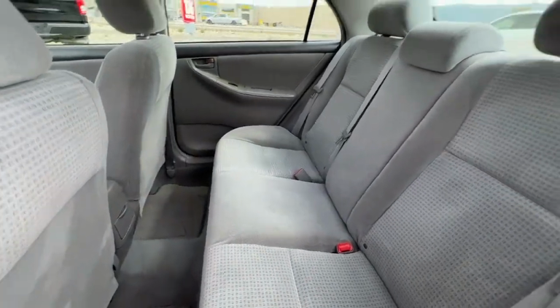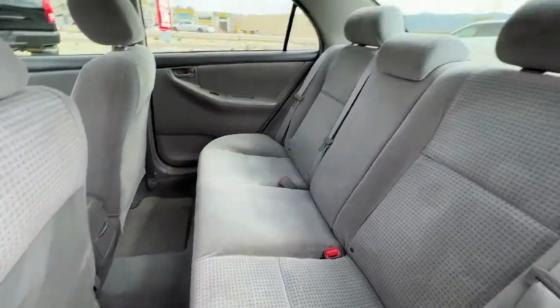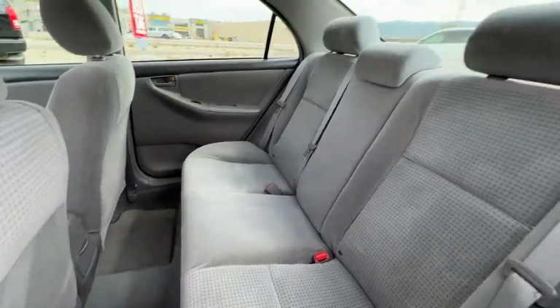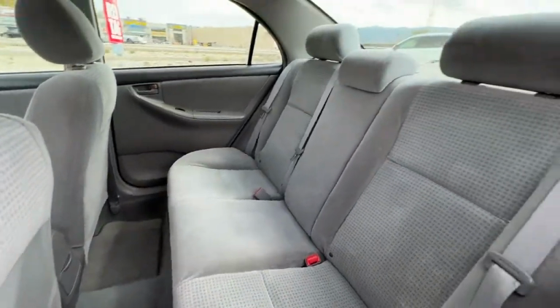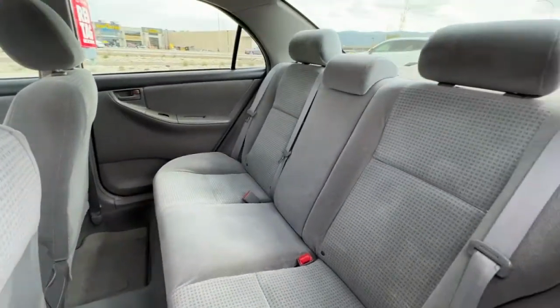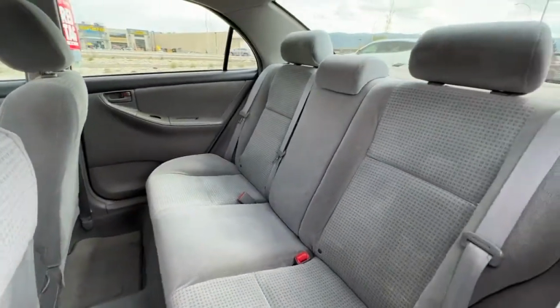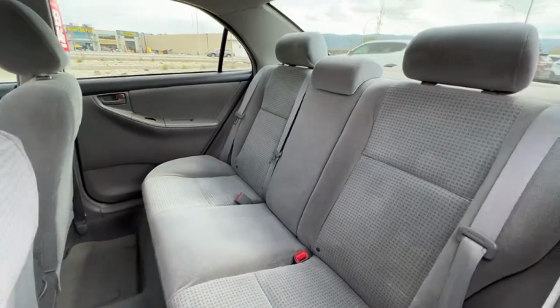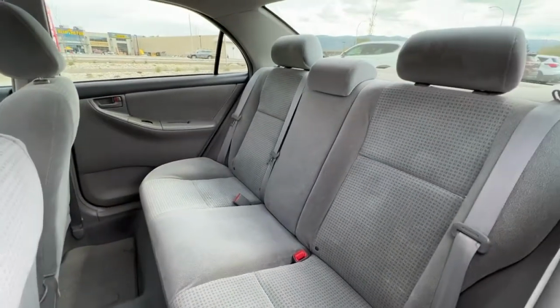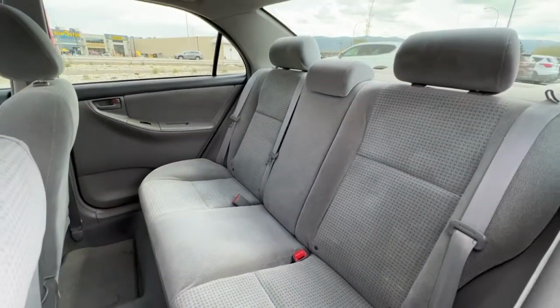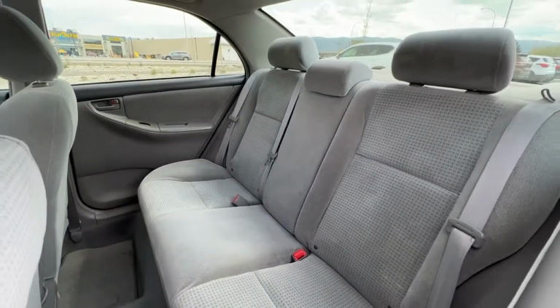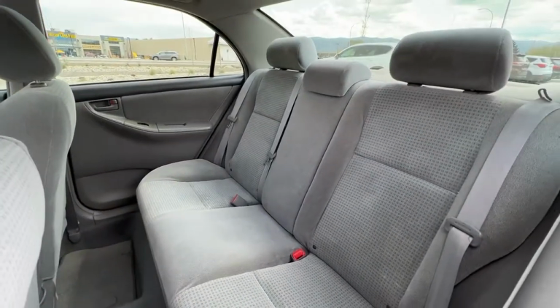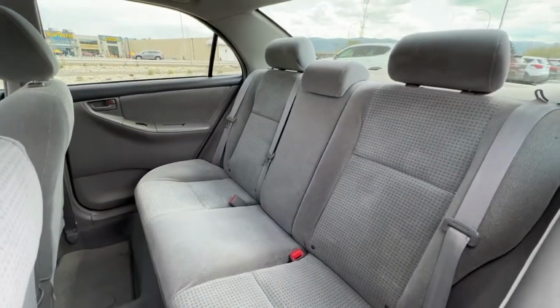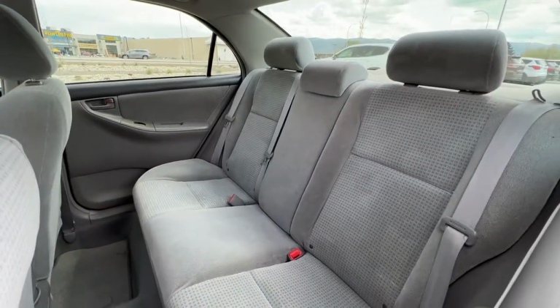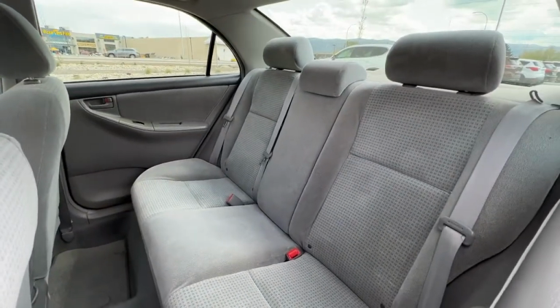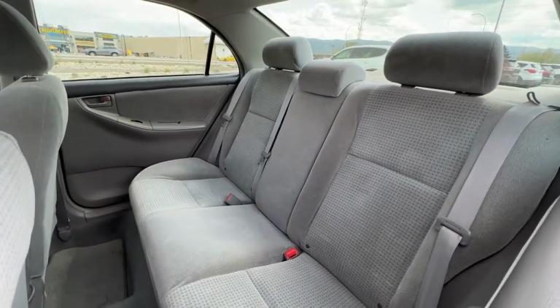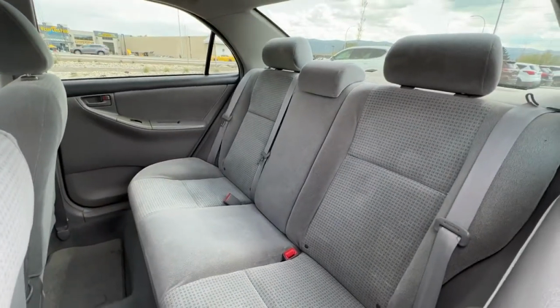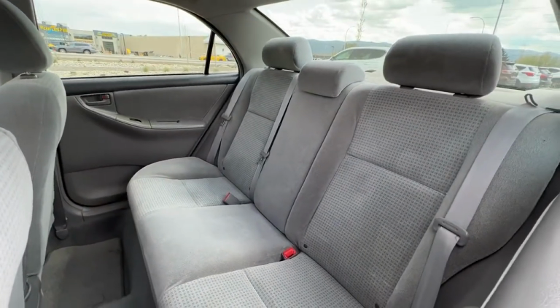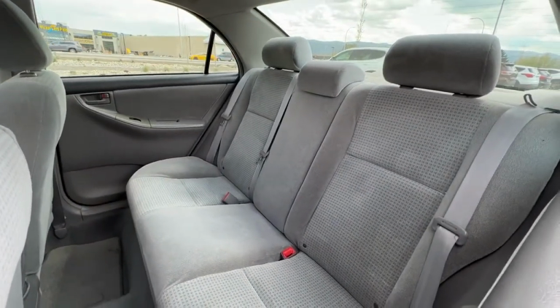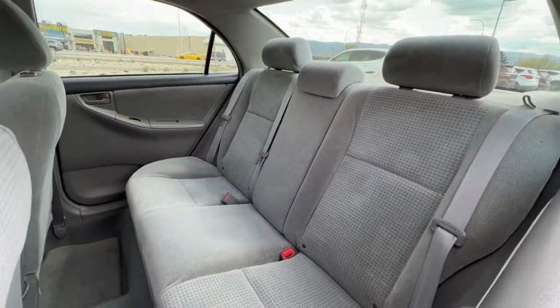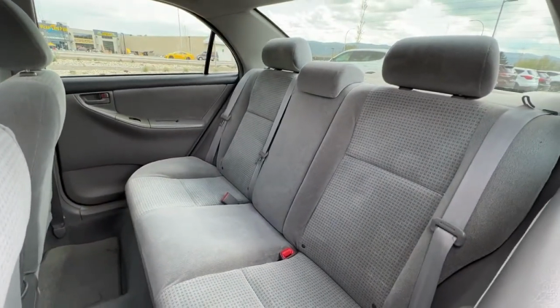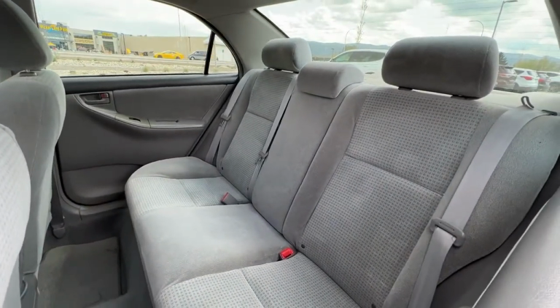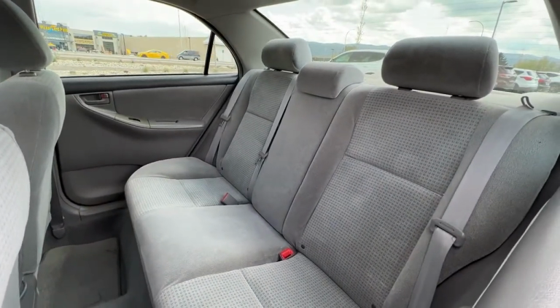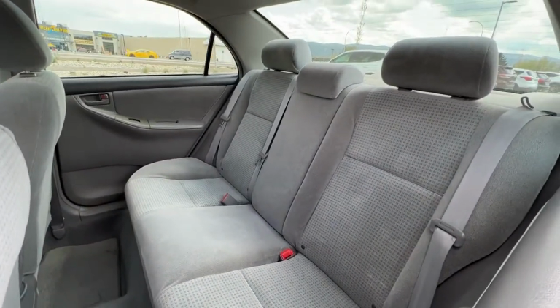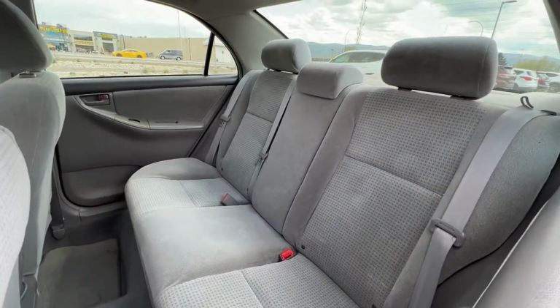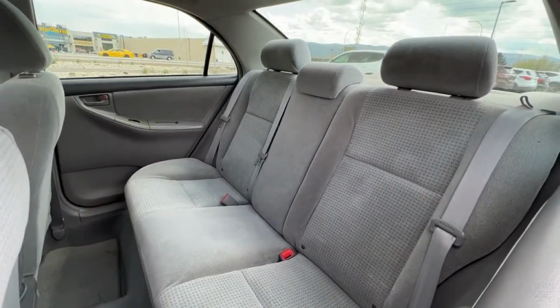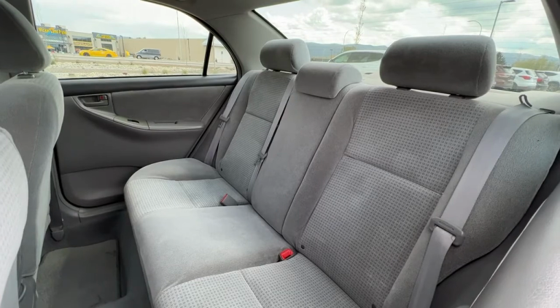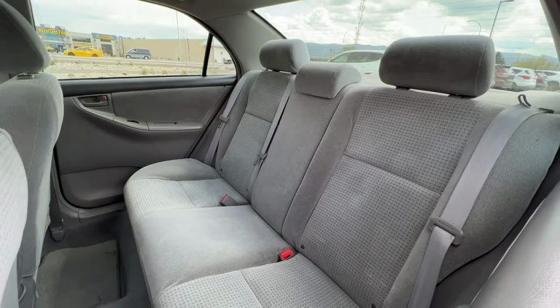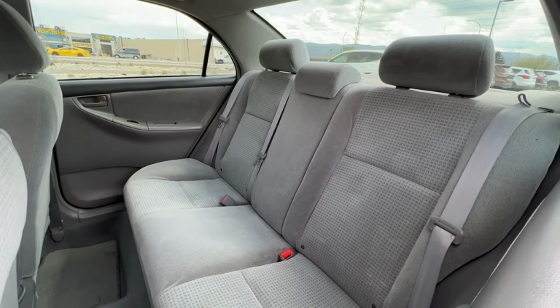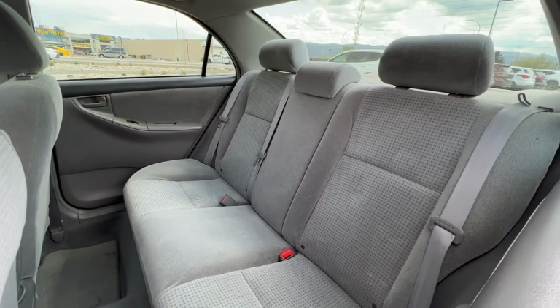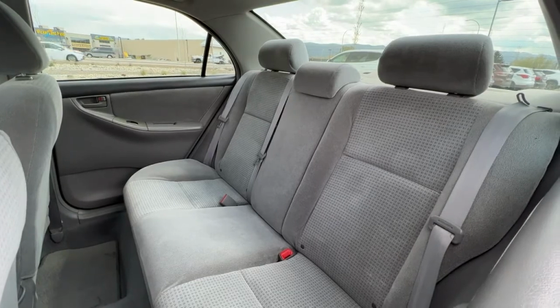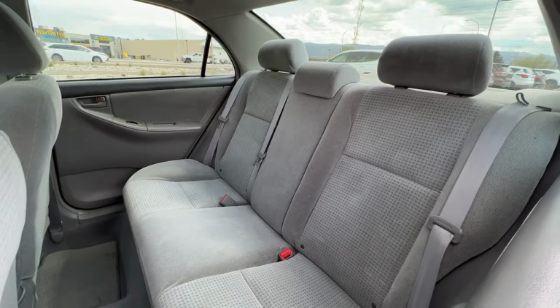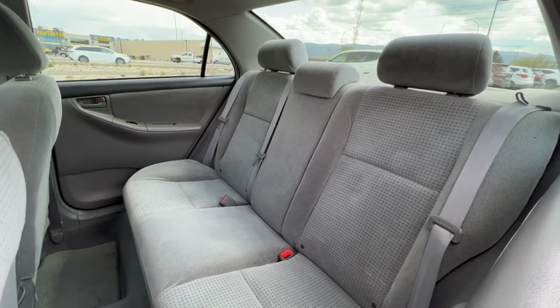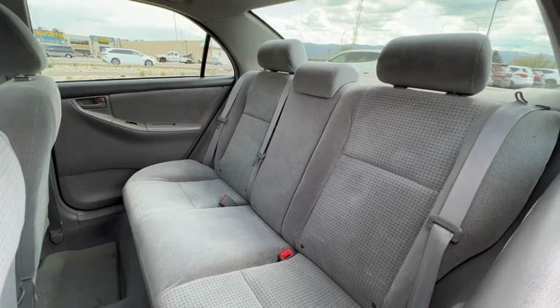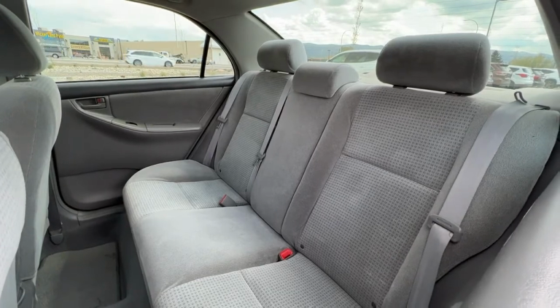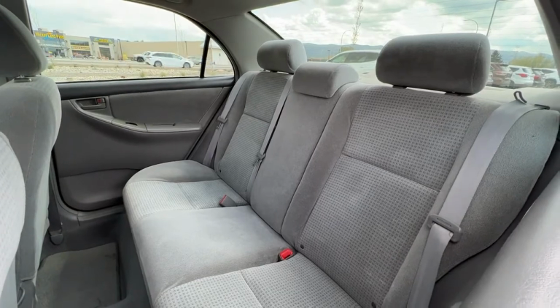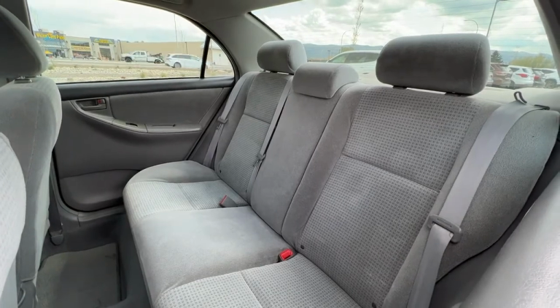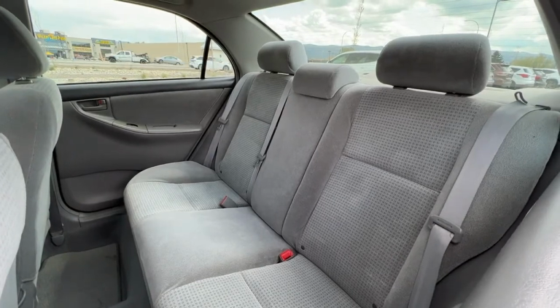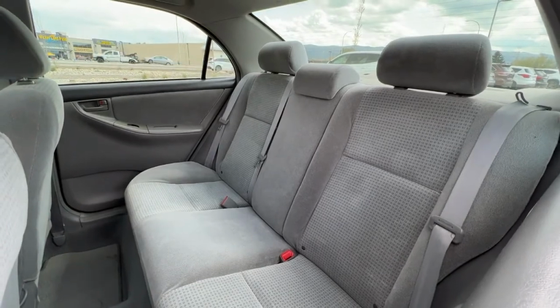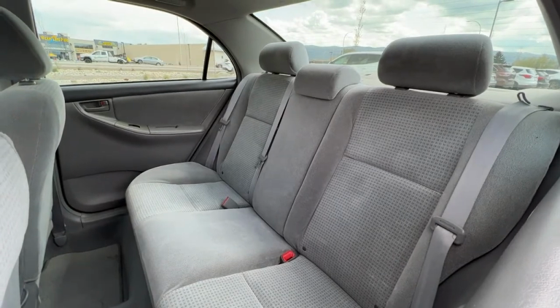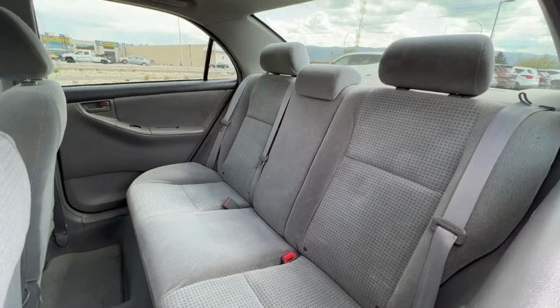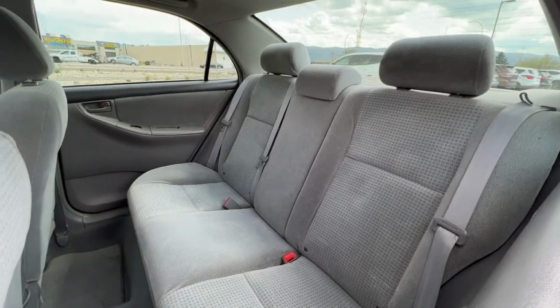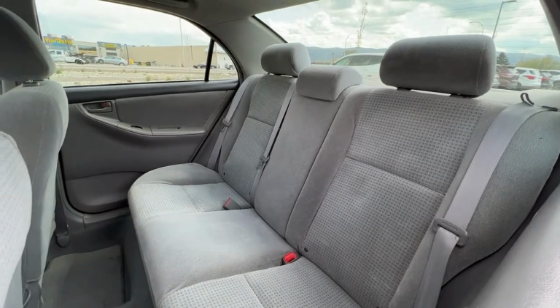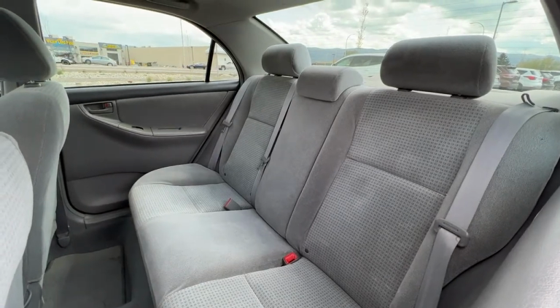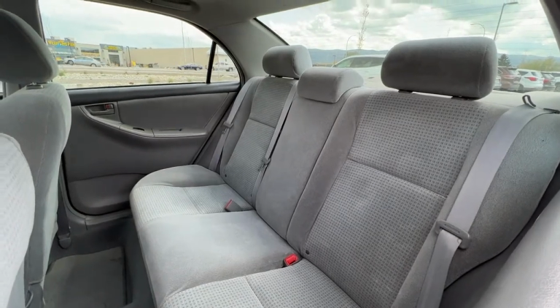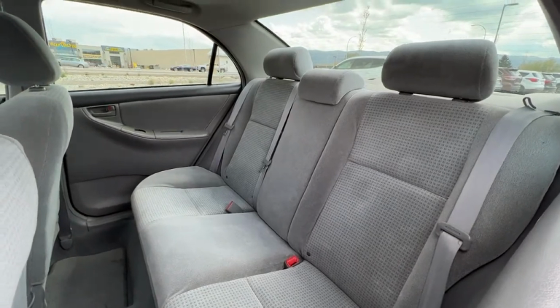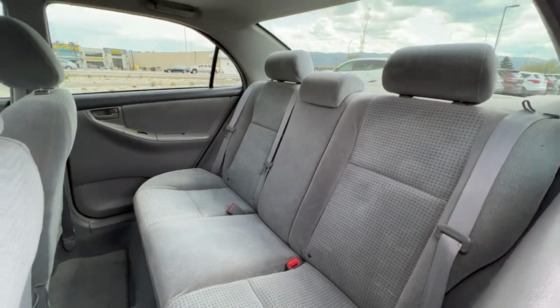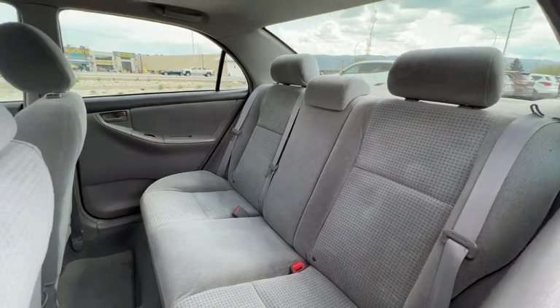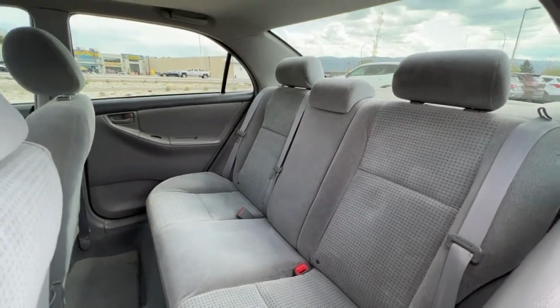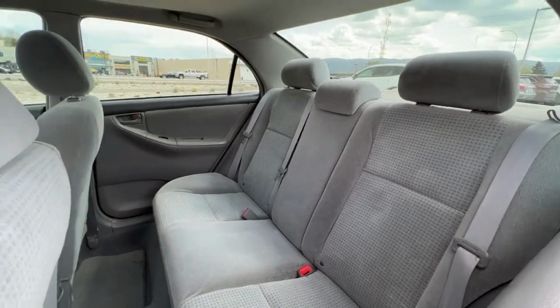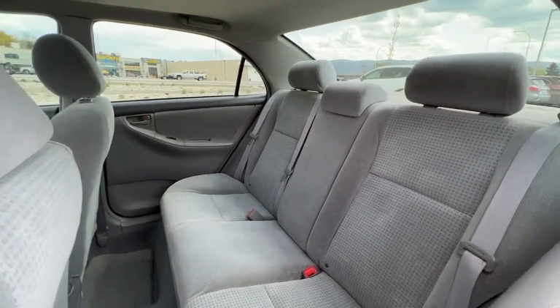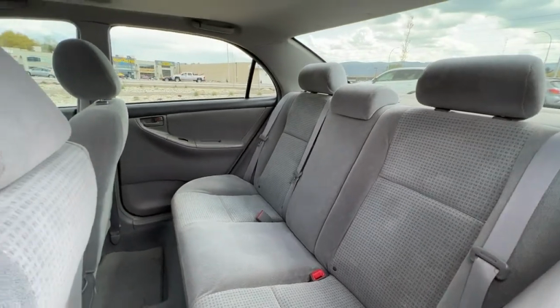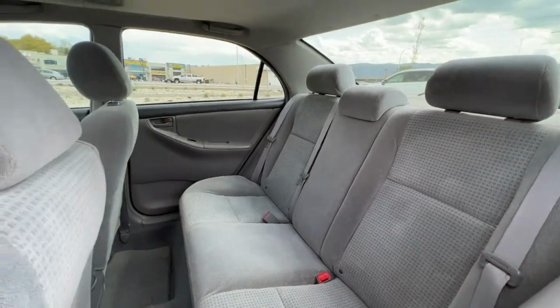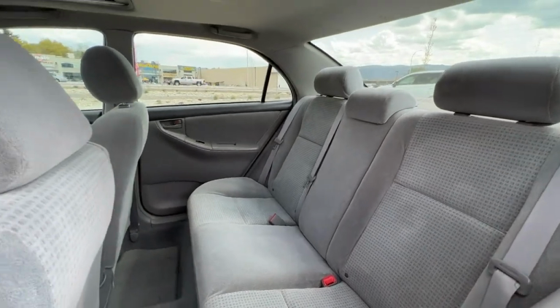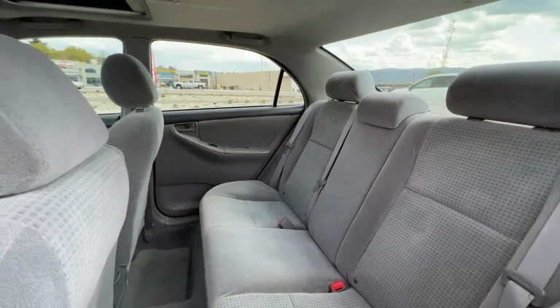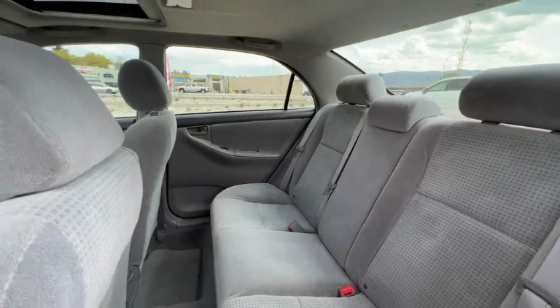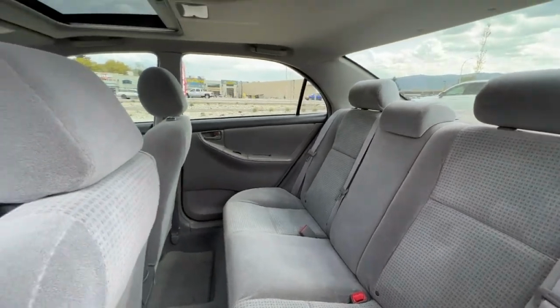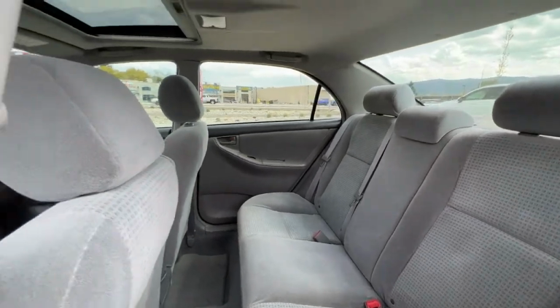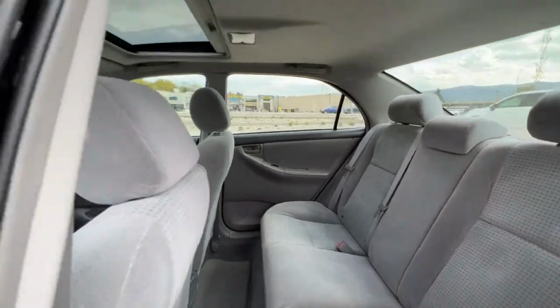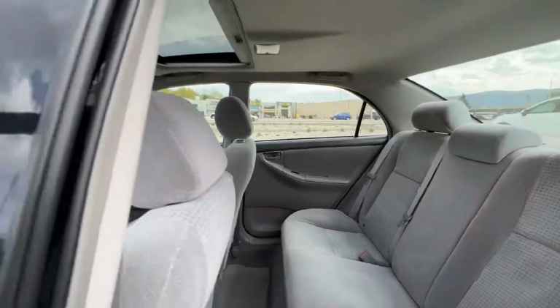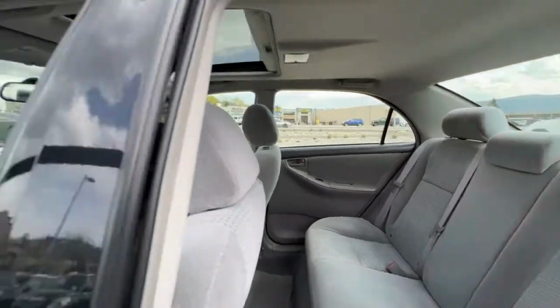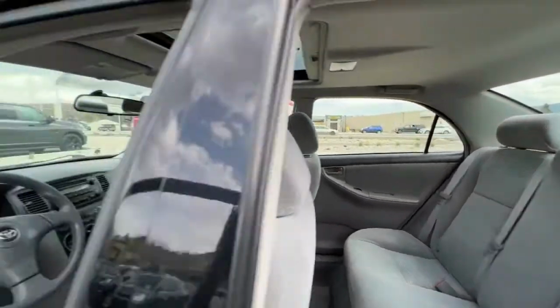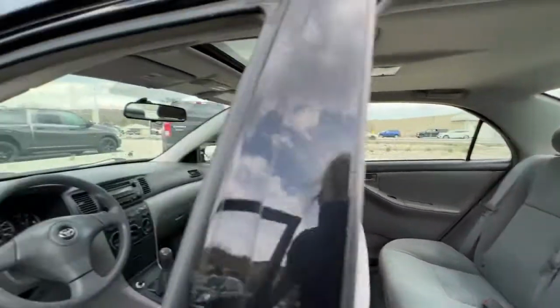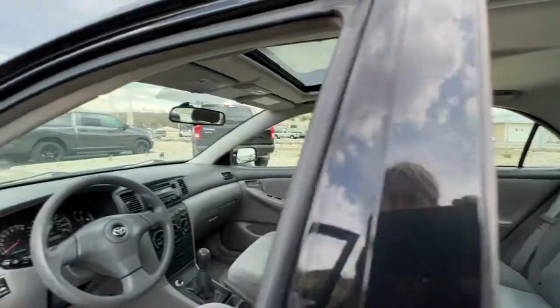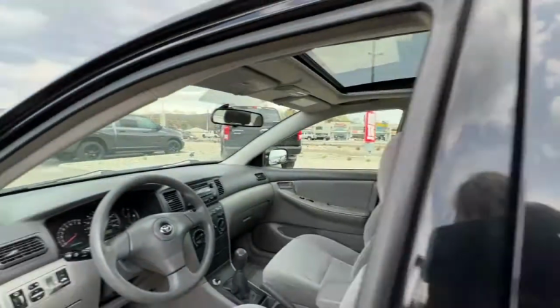In the back we have seating for three, and these back seats do fold down 60-40 so you can expand your trunk space if needed.